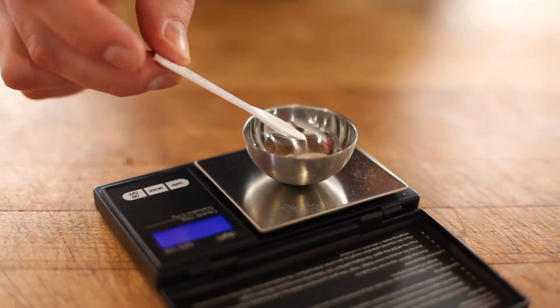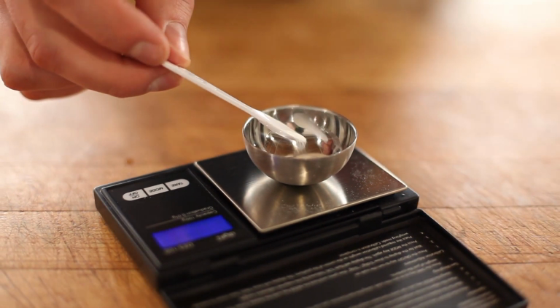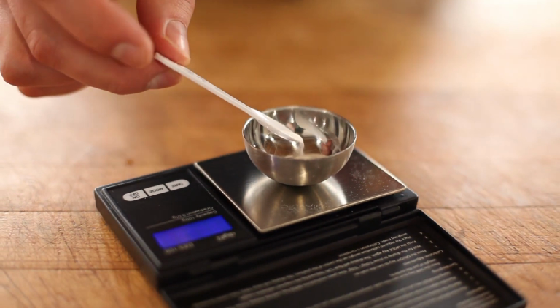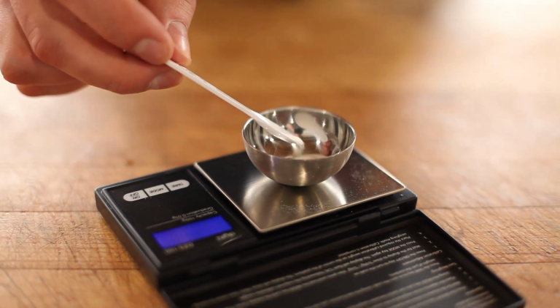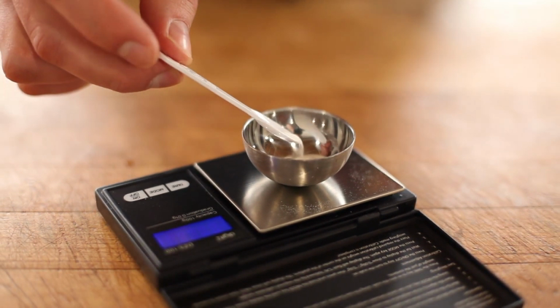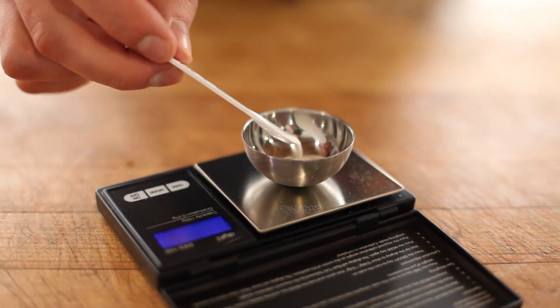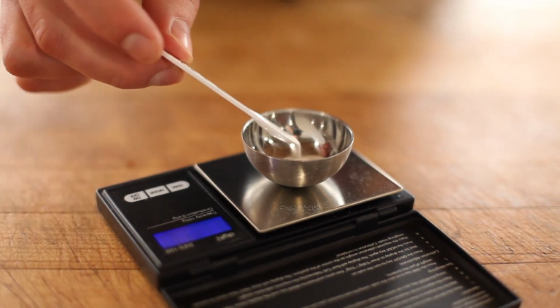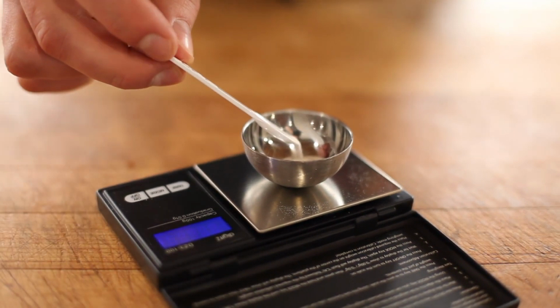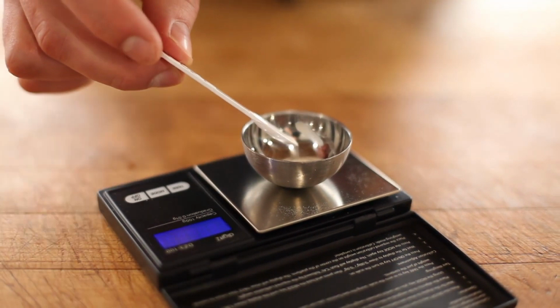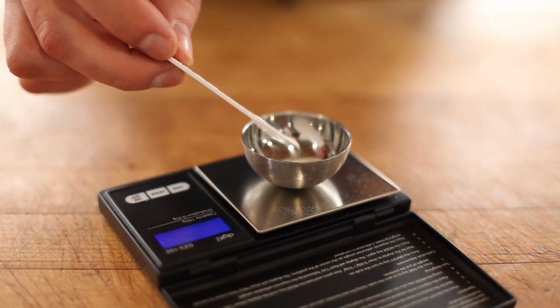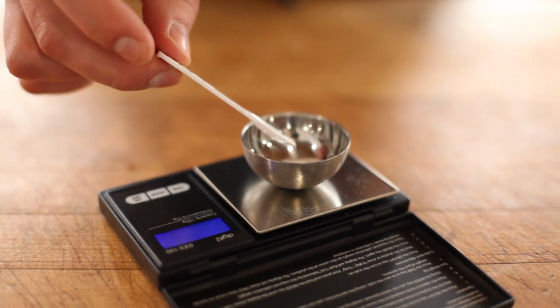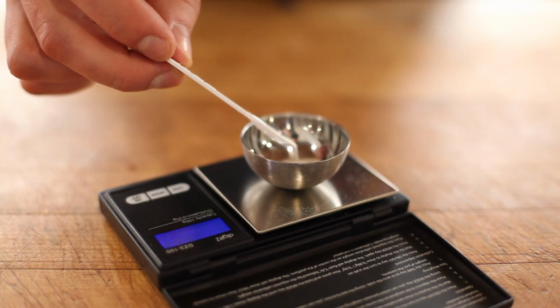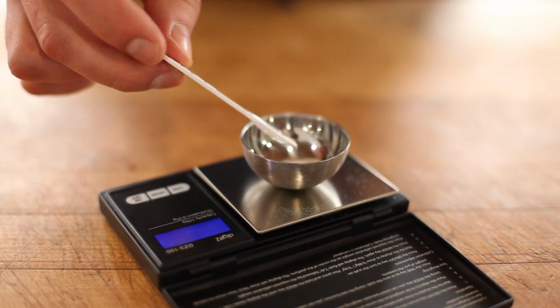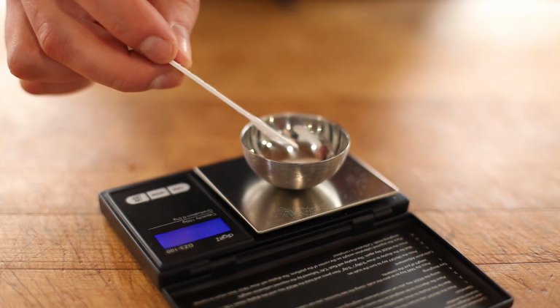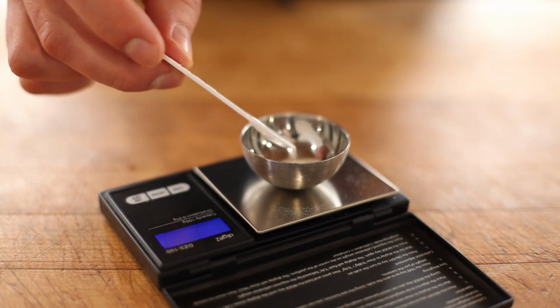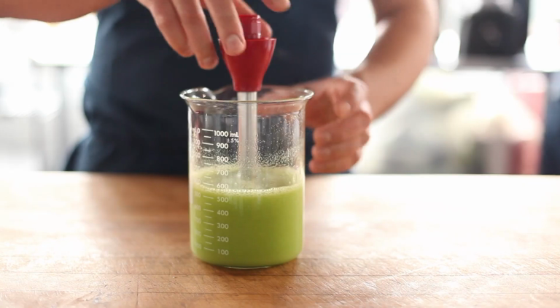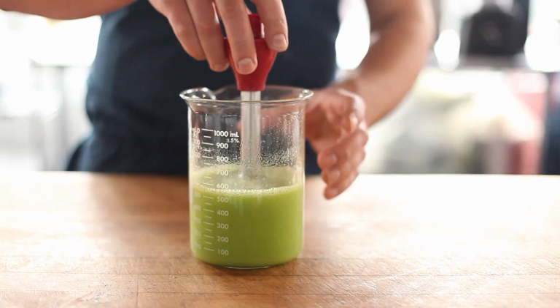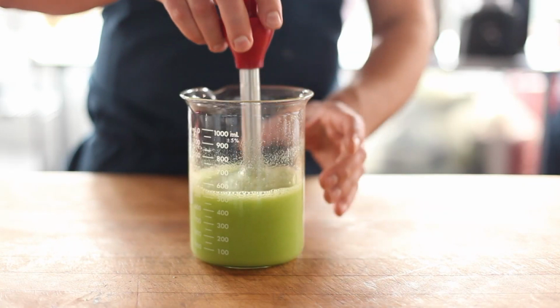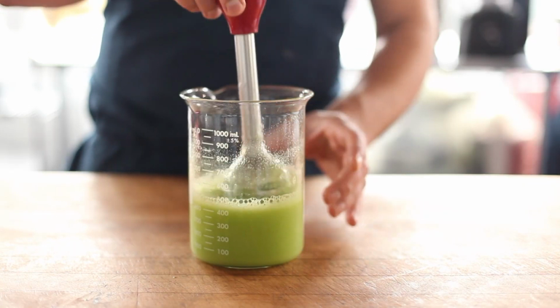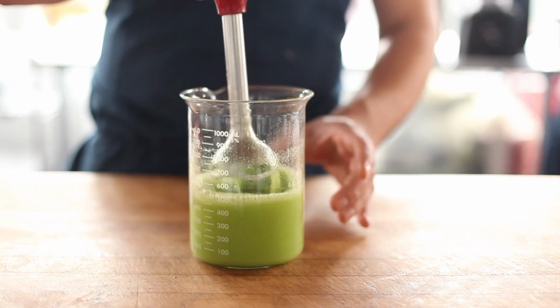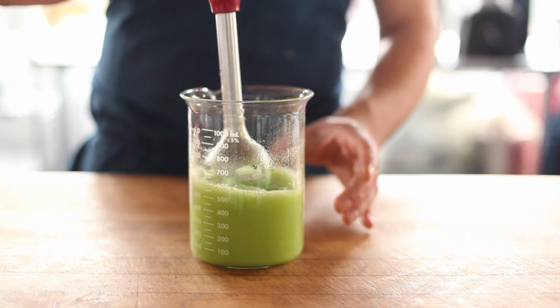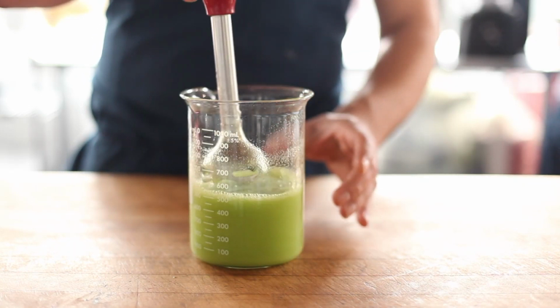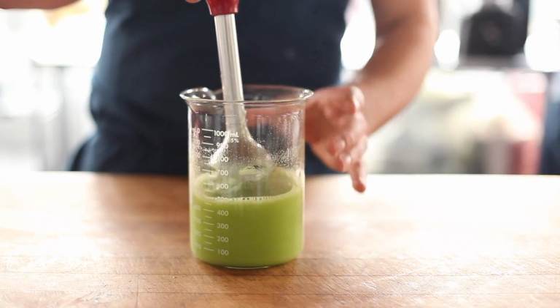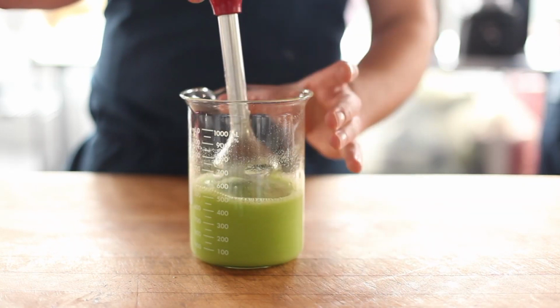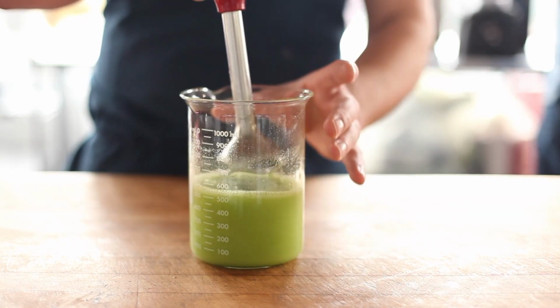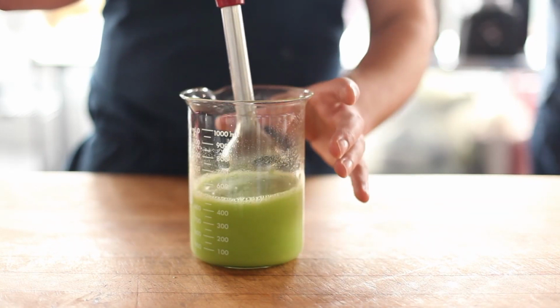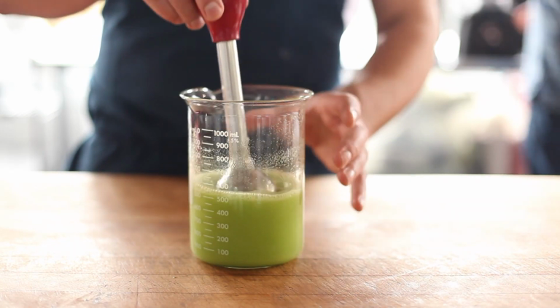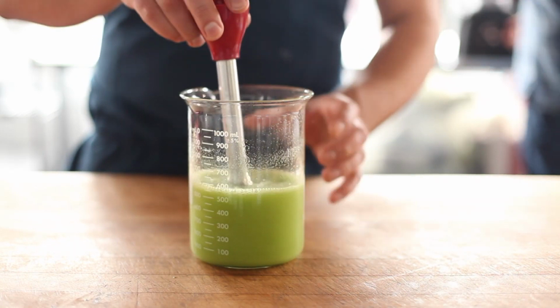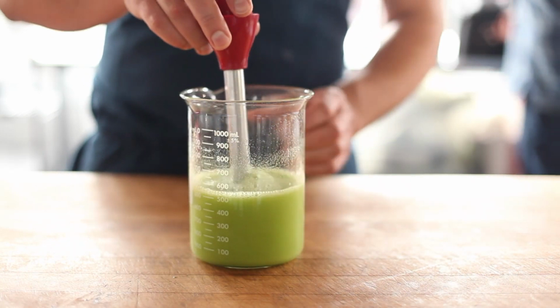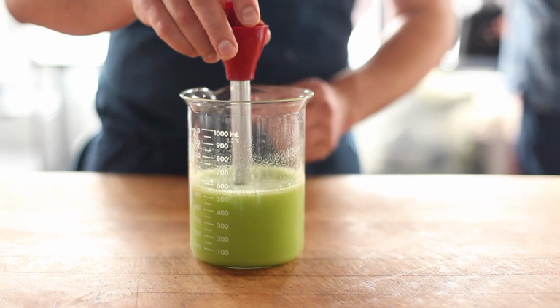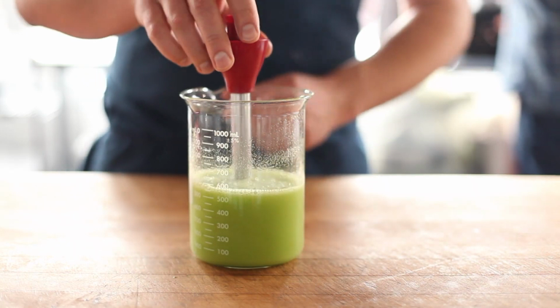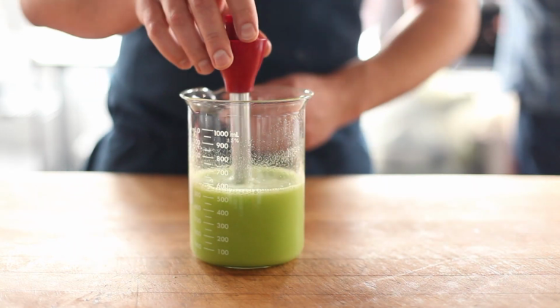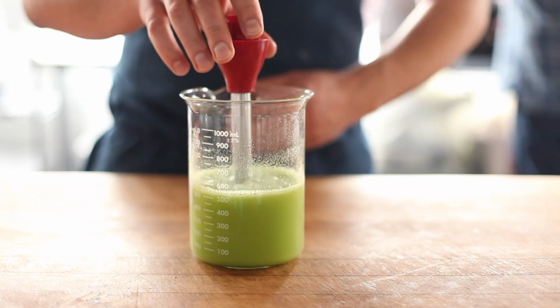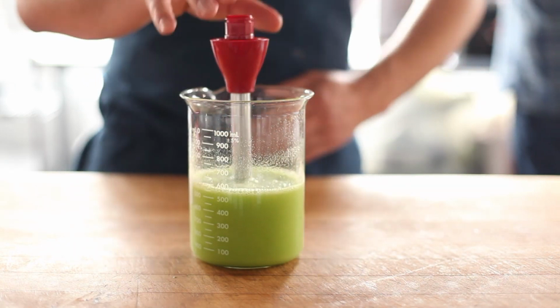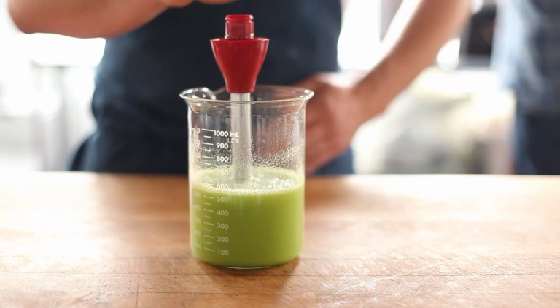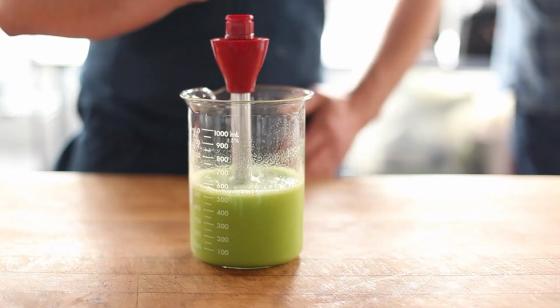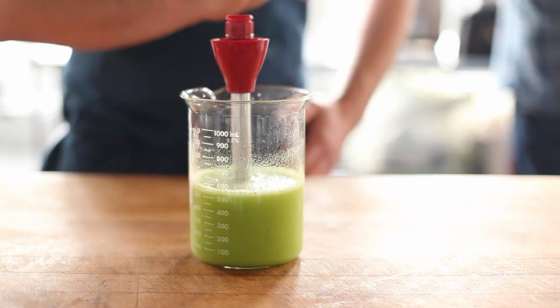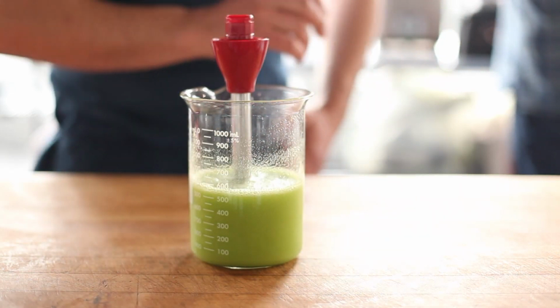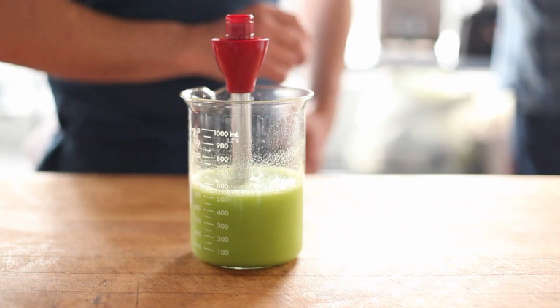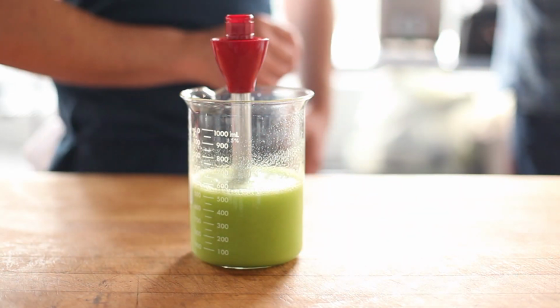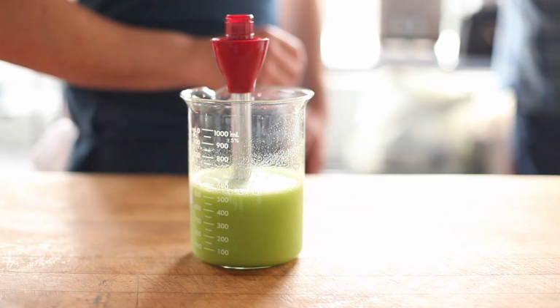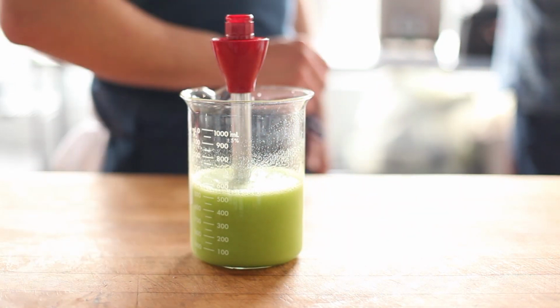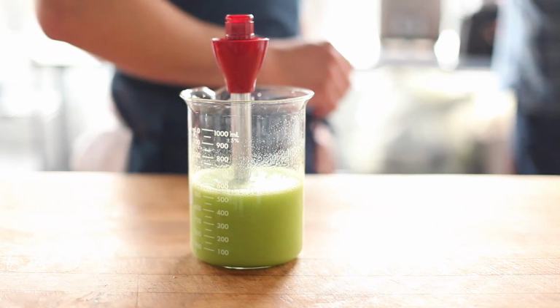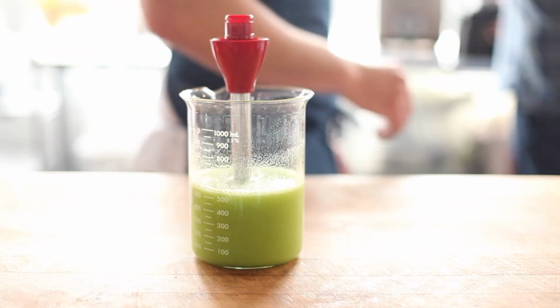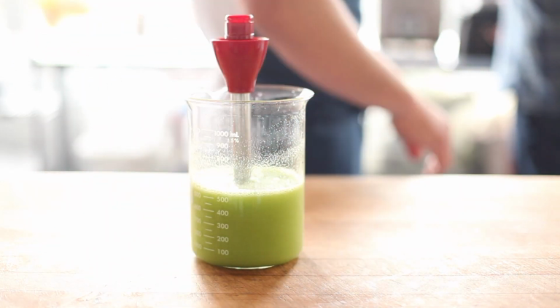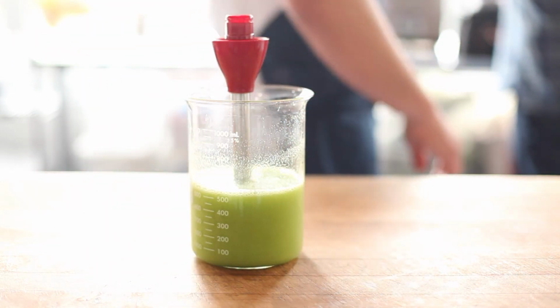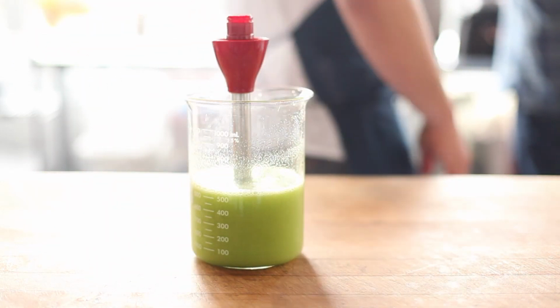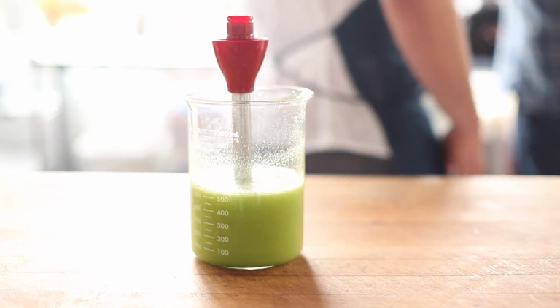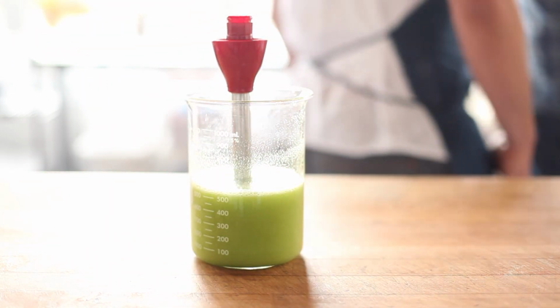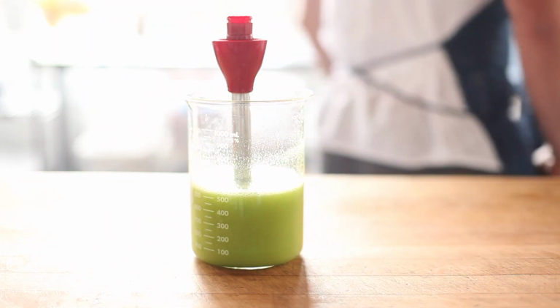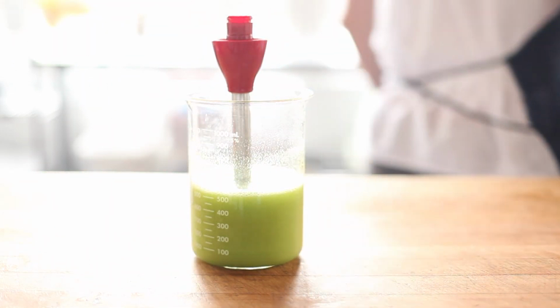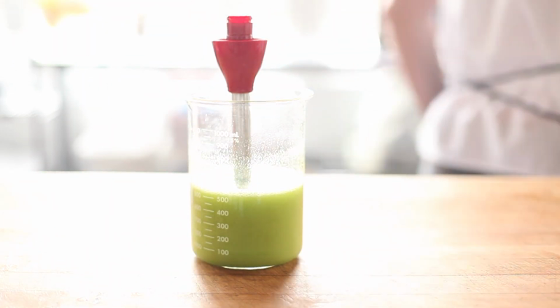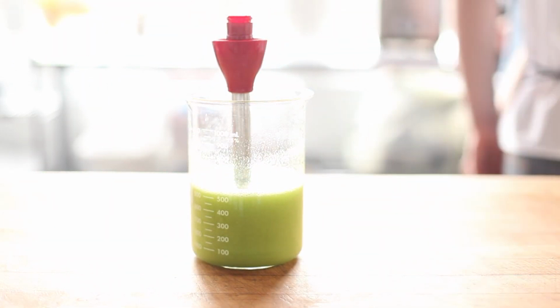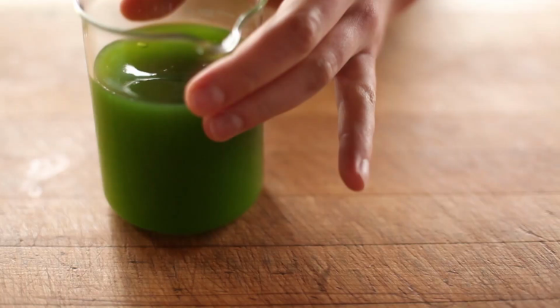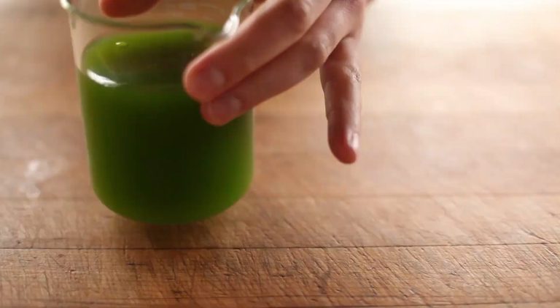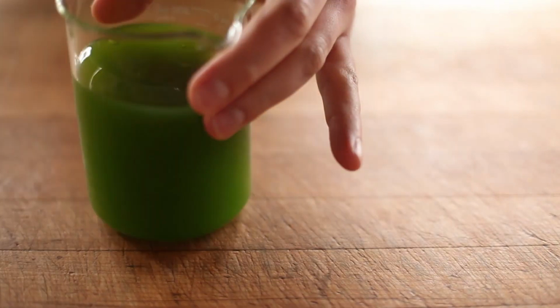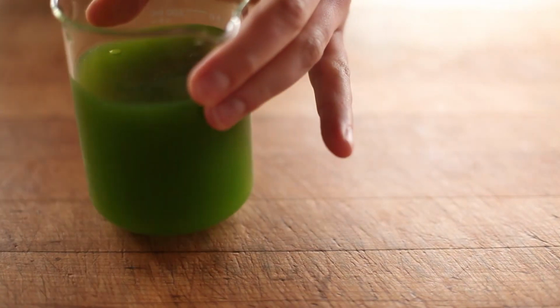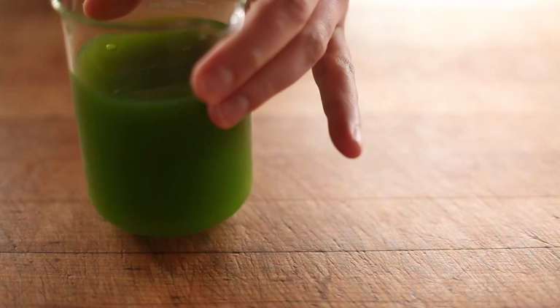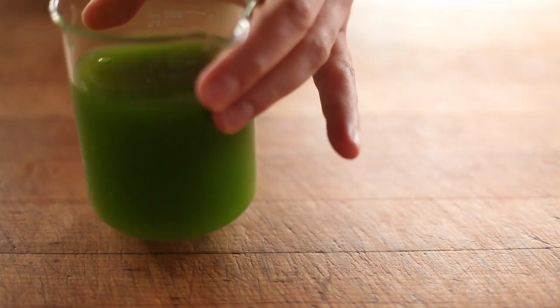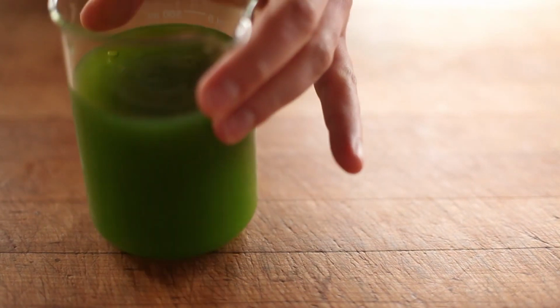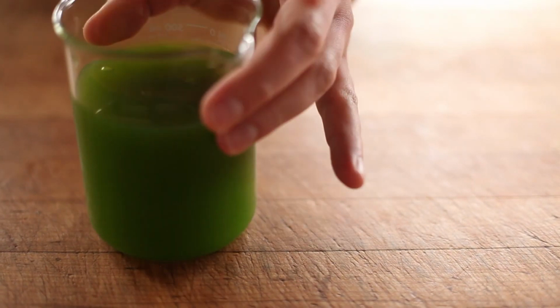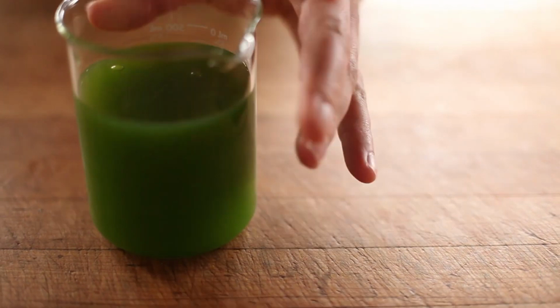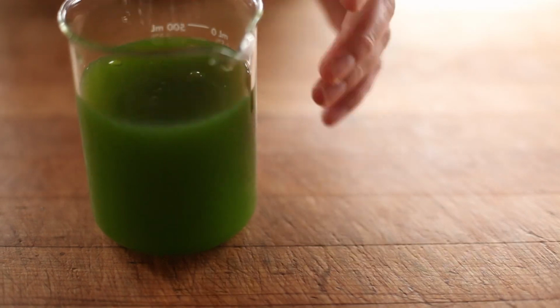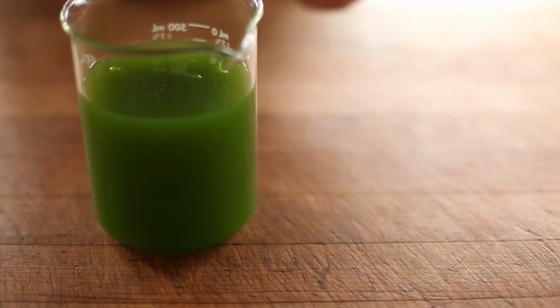We'll wait while you figure that out. Give the mix some time to settle so air bubbles can escape. Be free, bubbles!